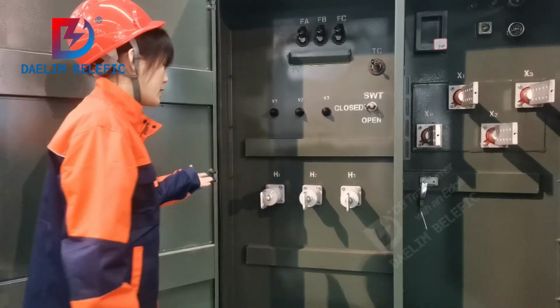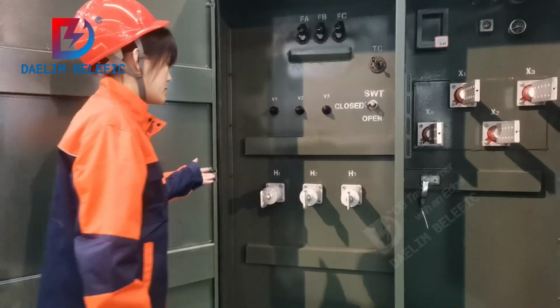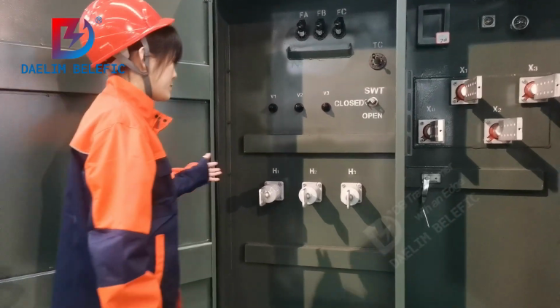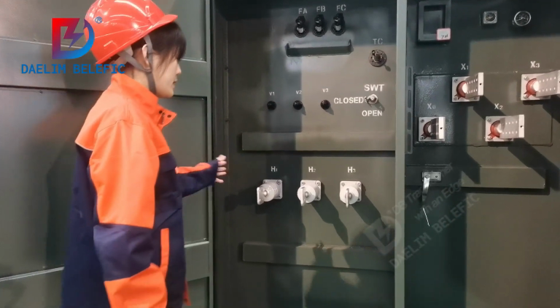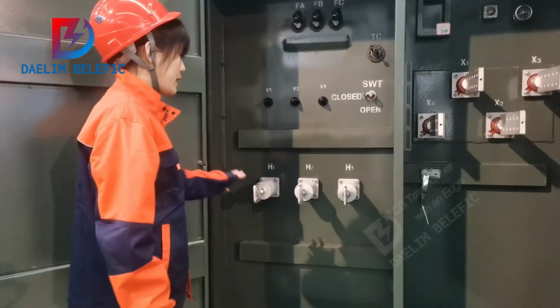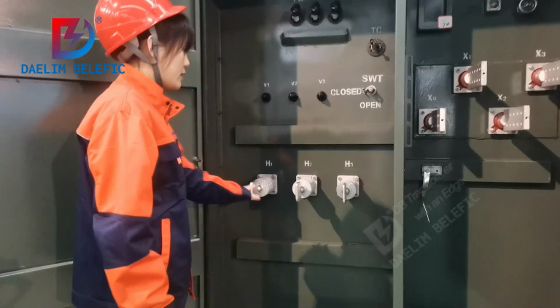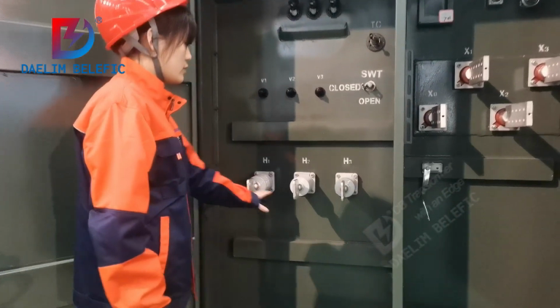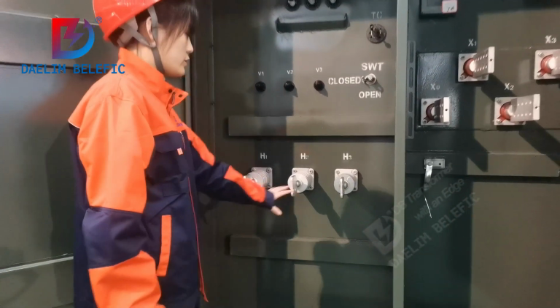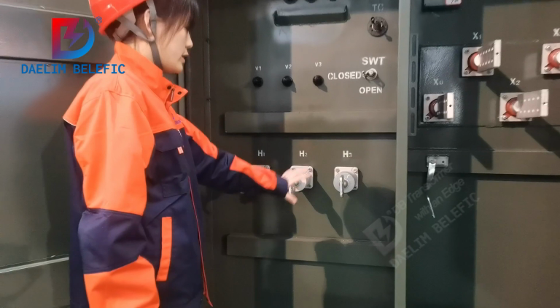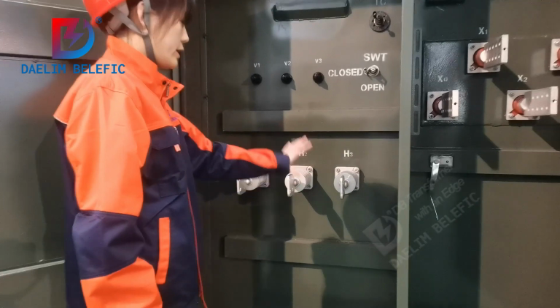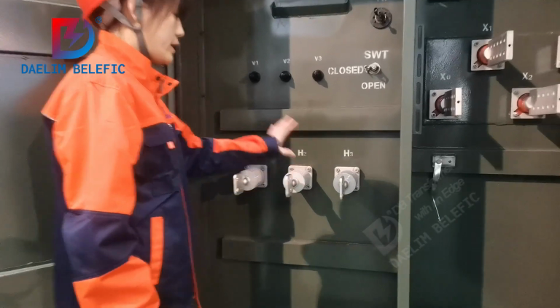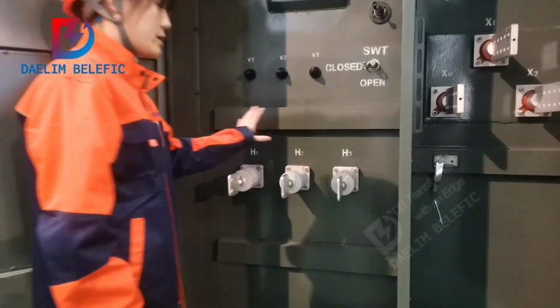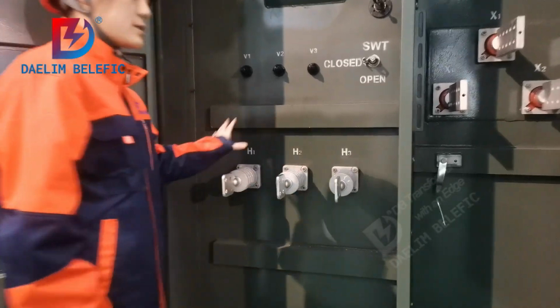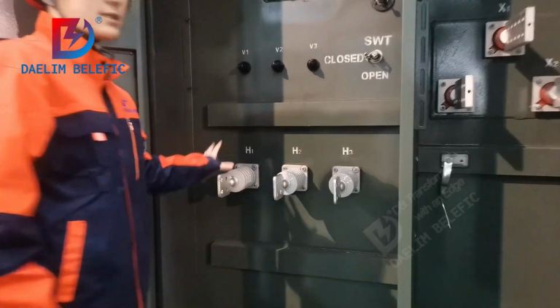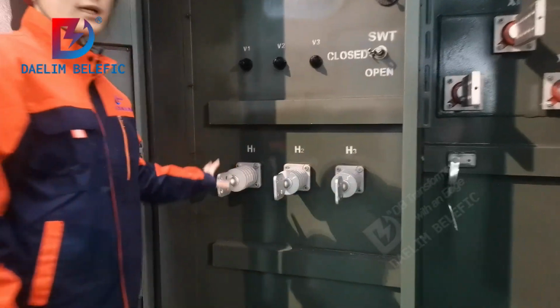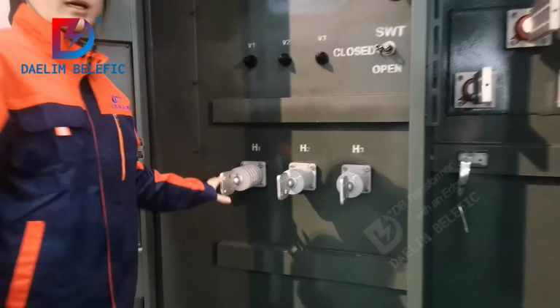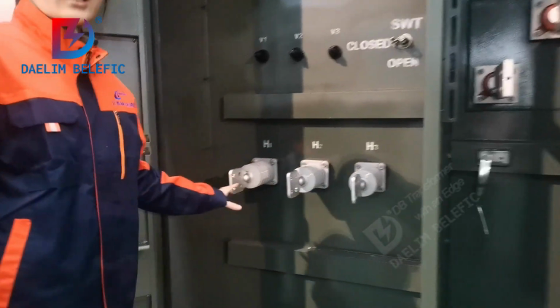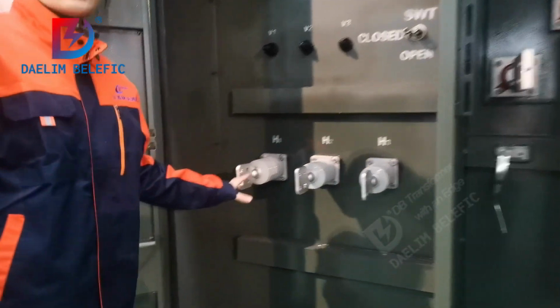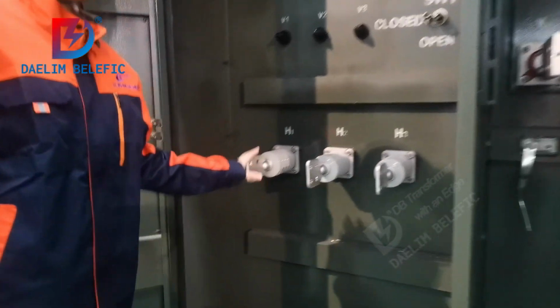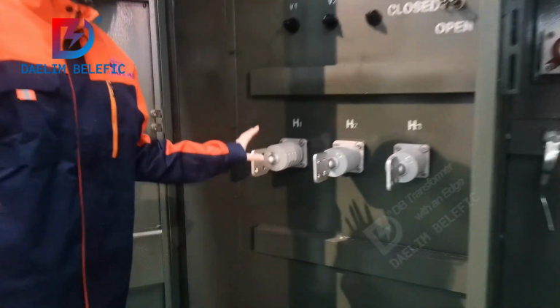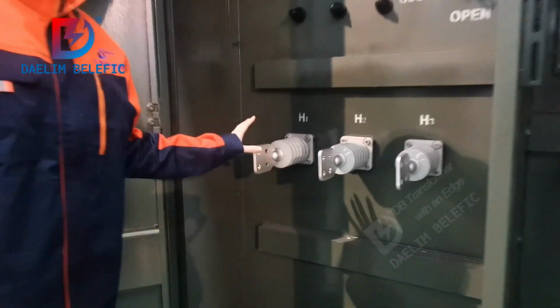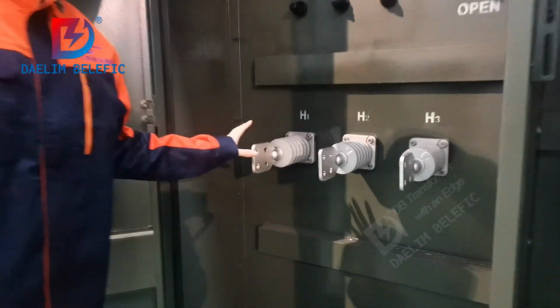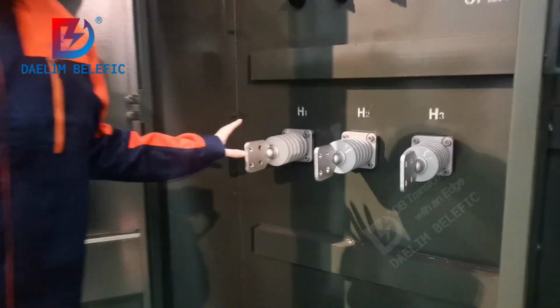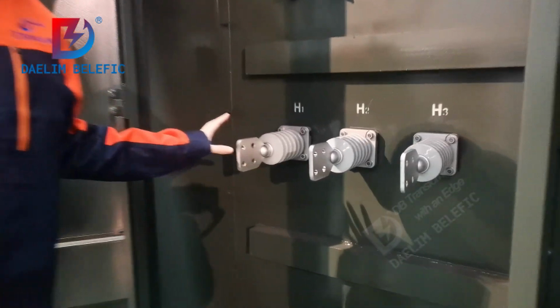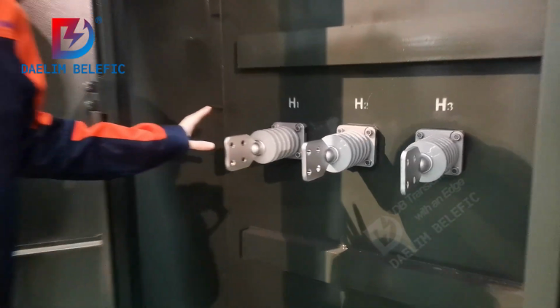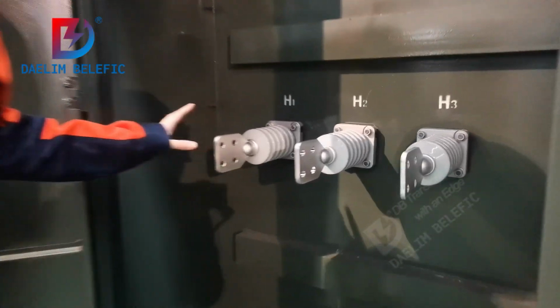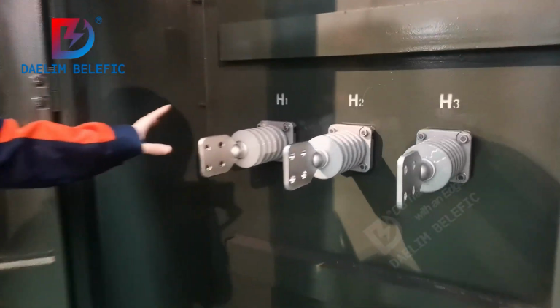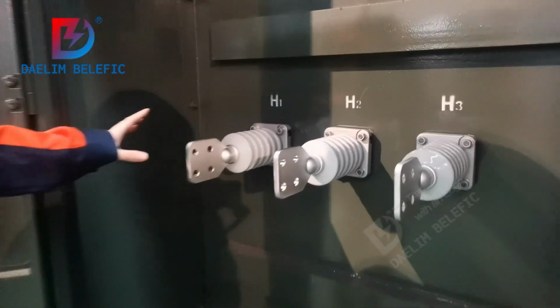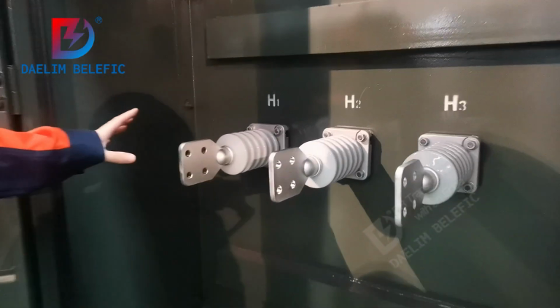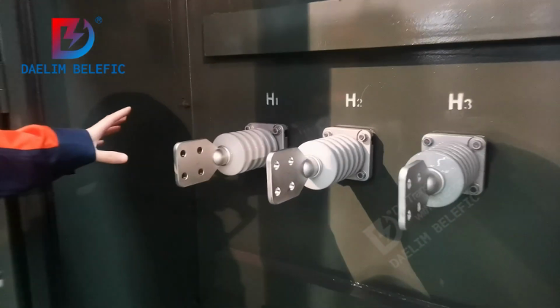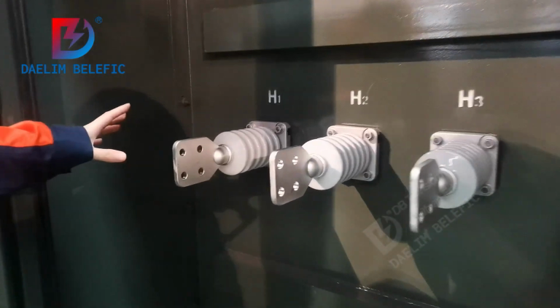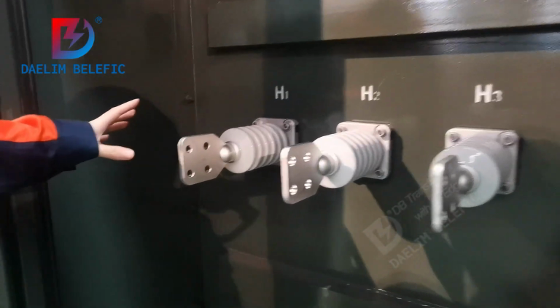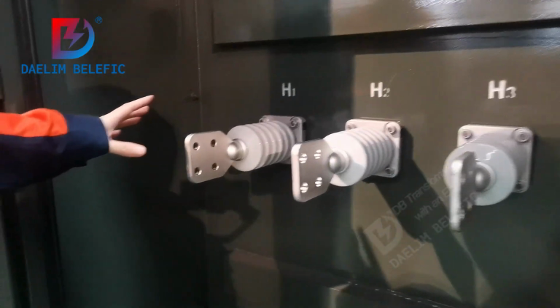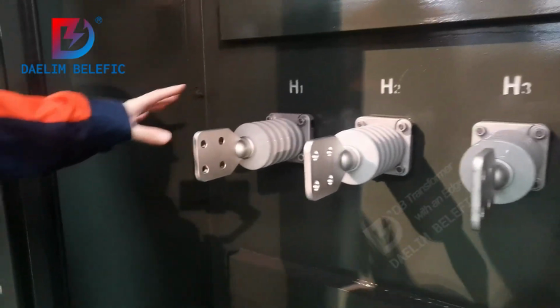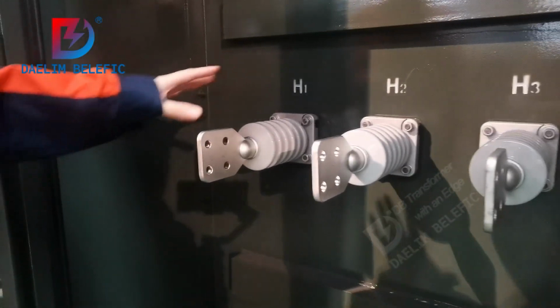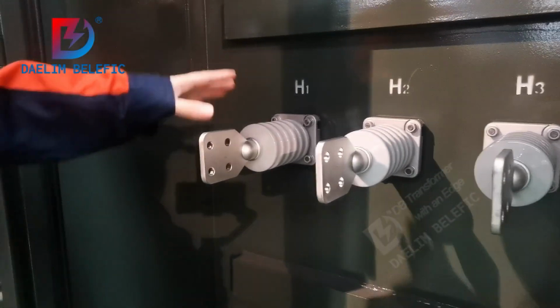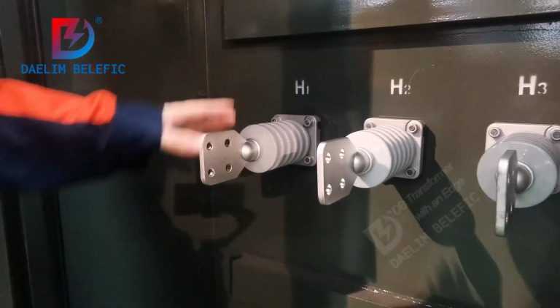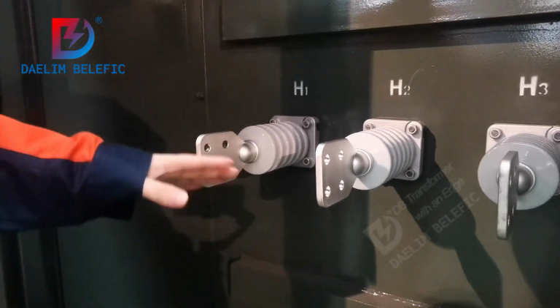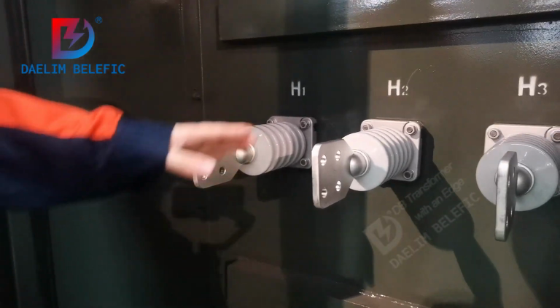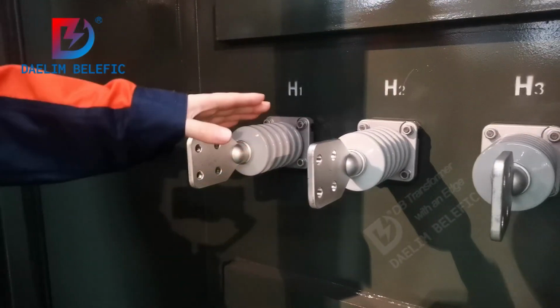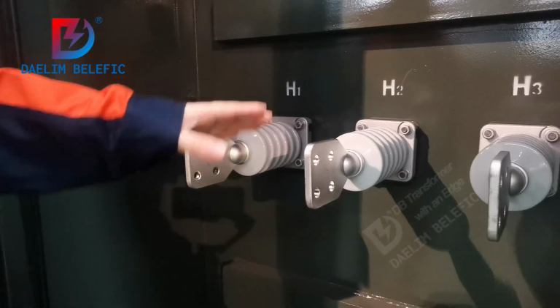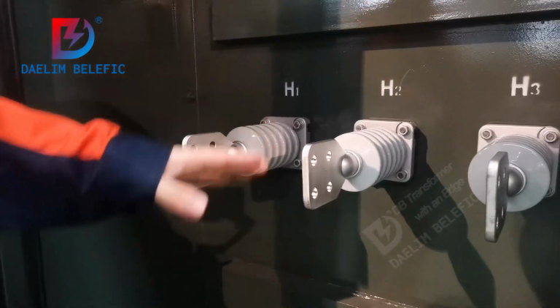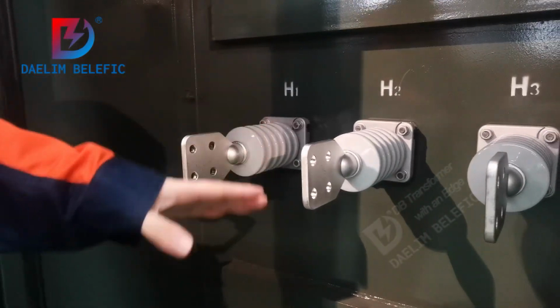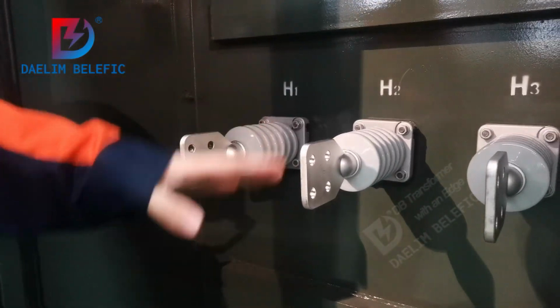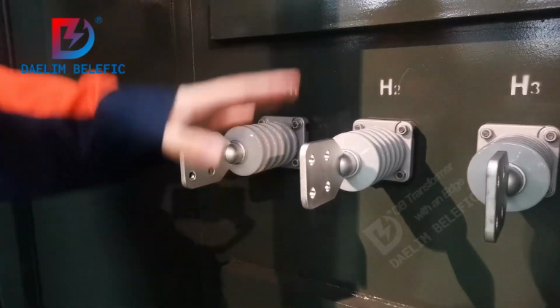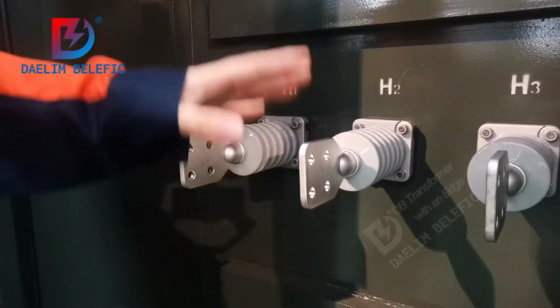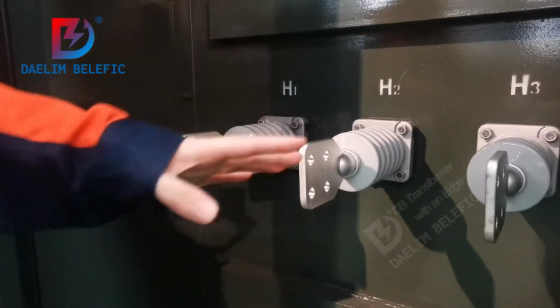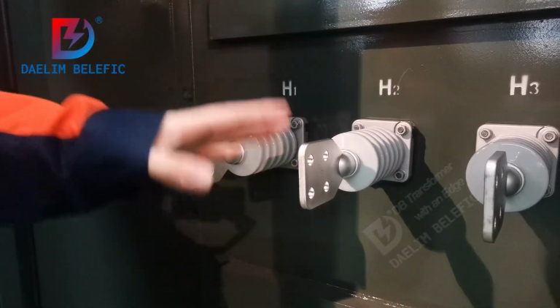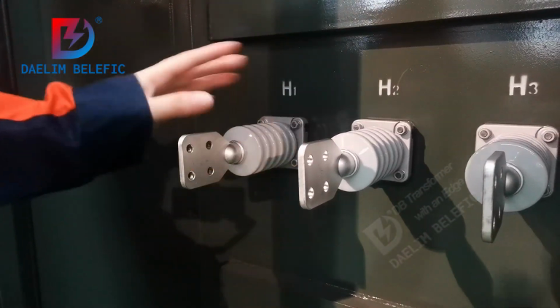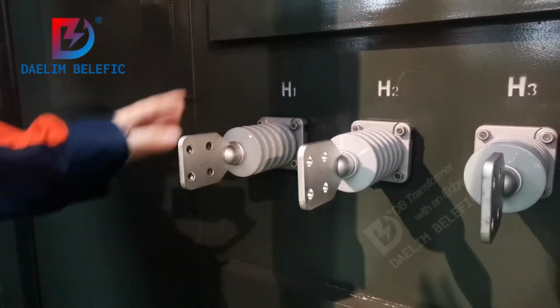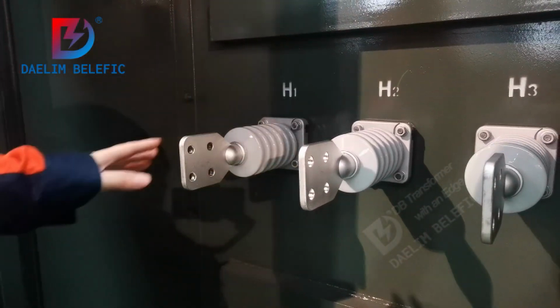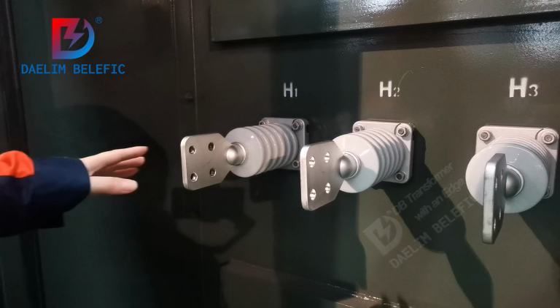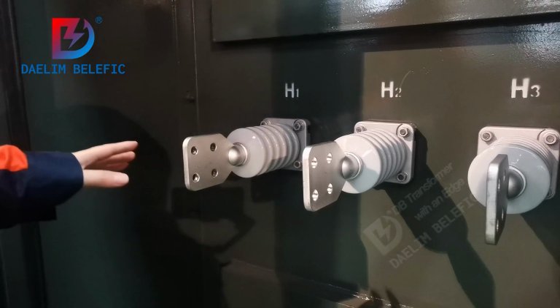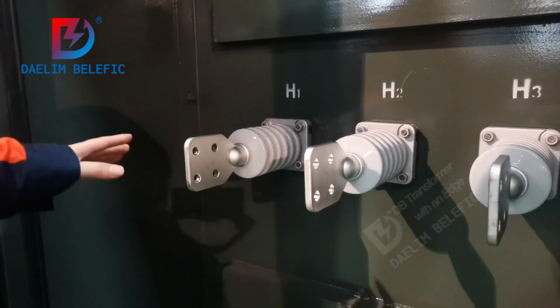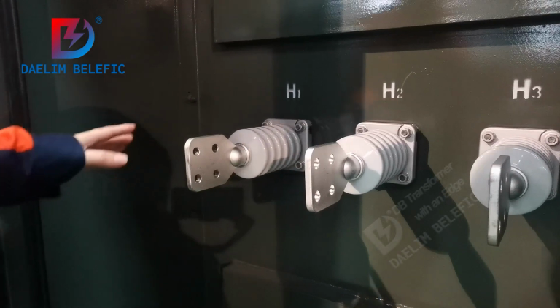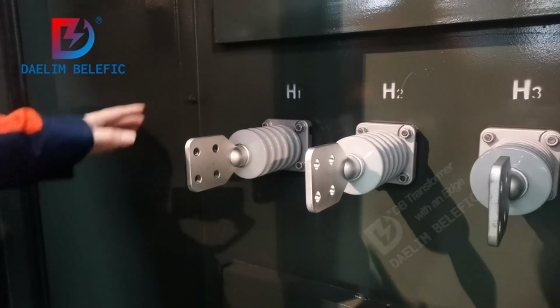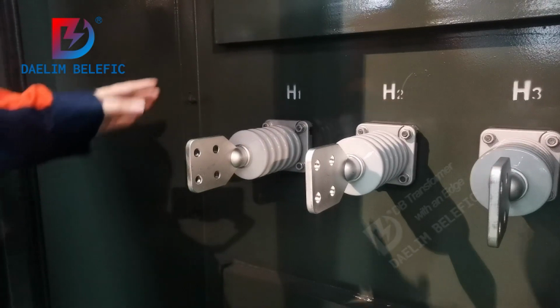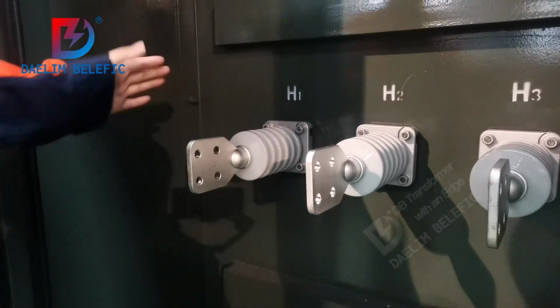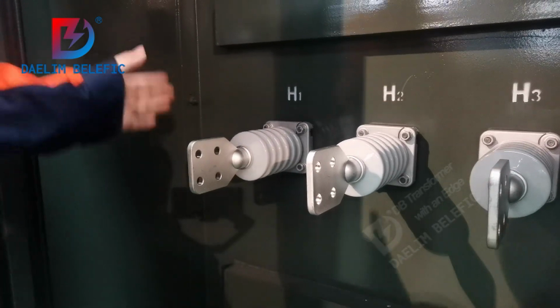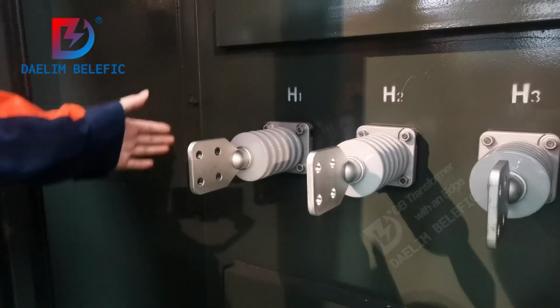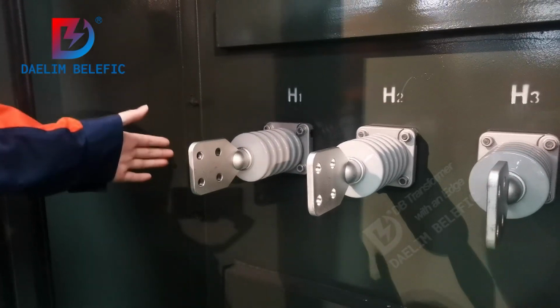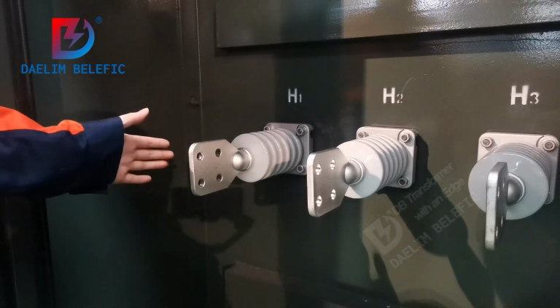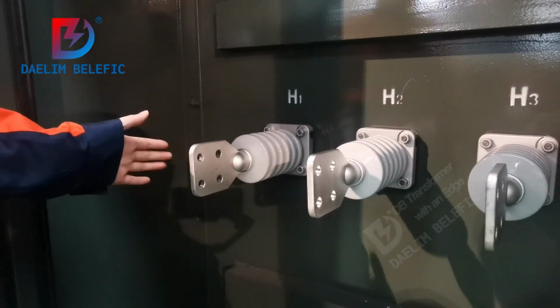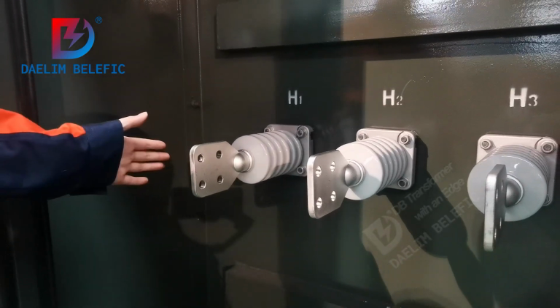Here are the HV bushings. They are spade porcelain type — this type.